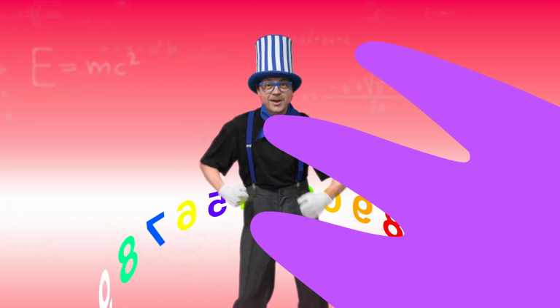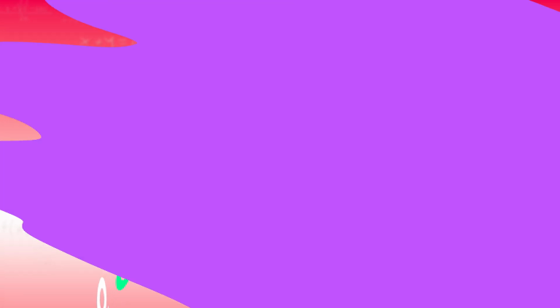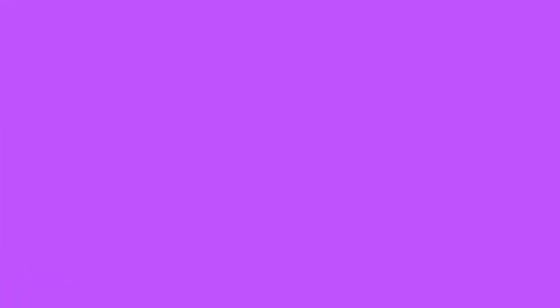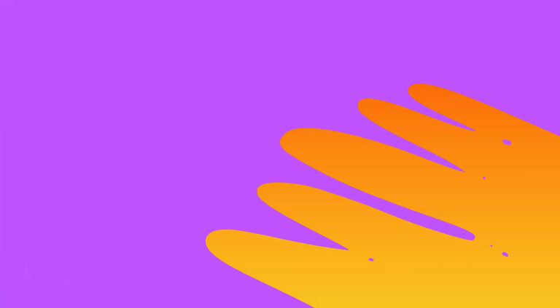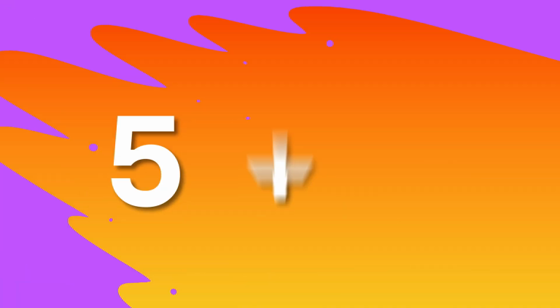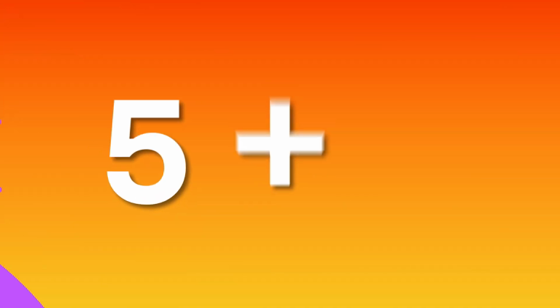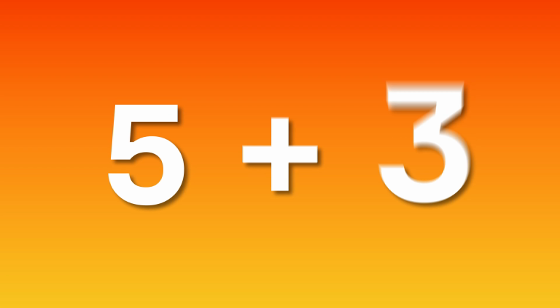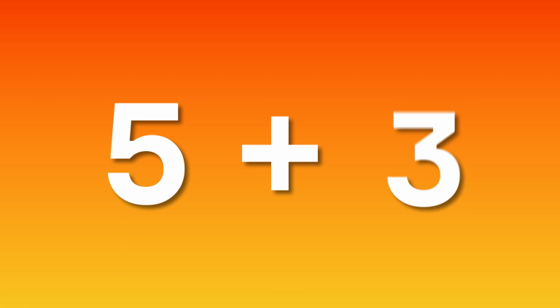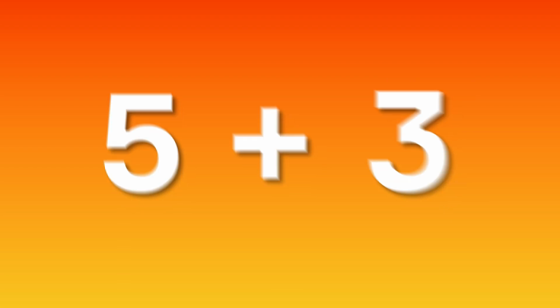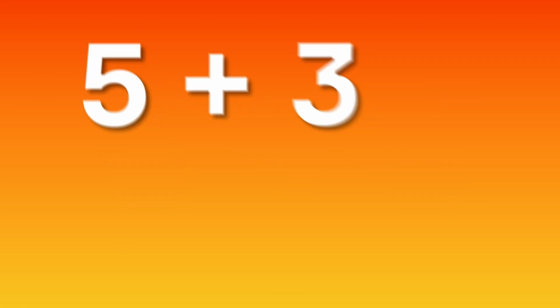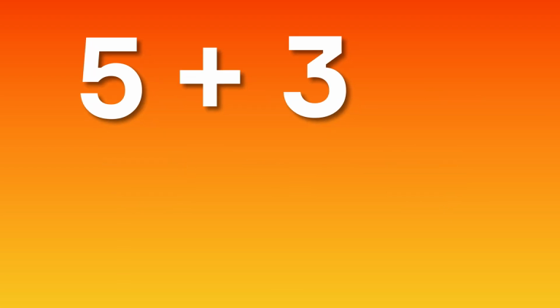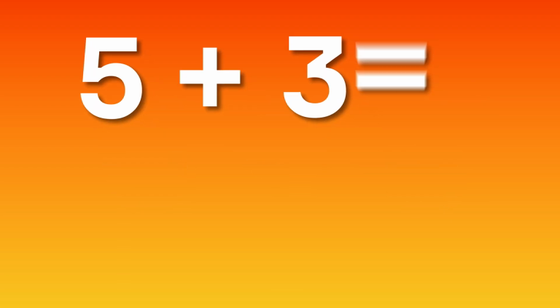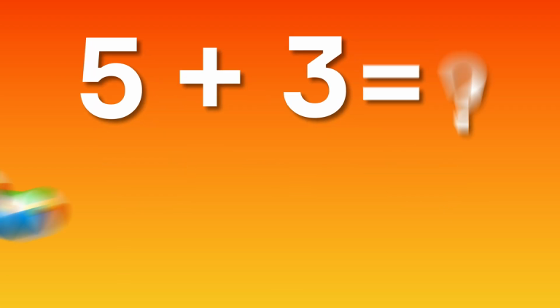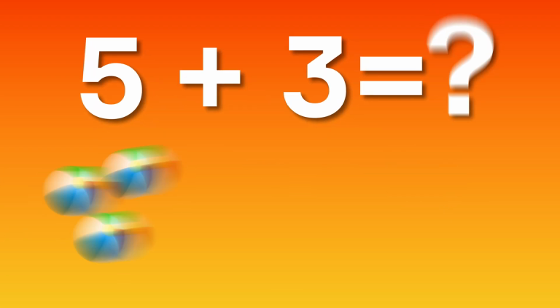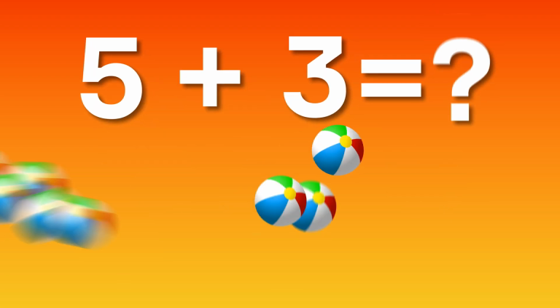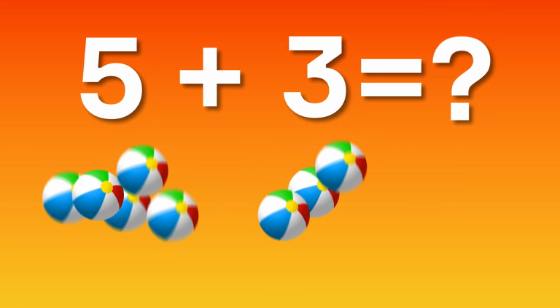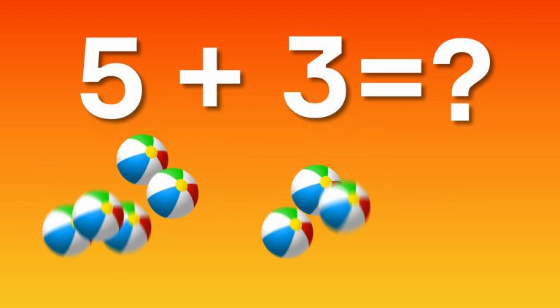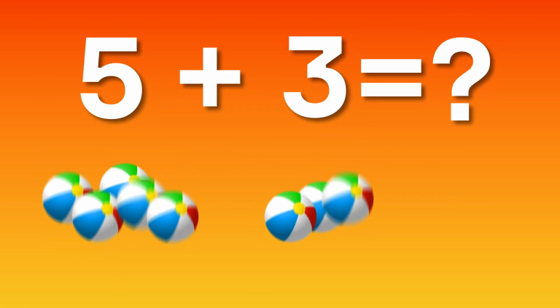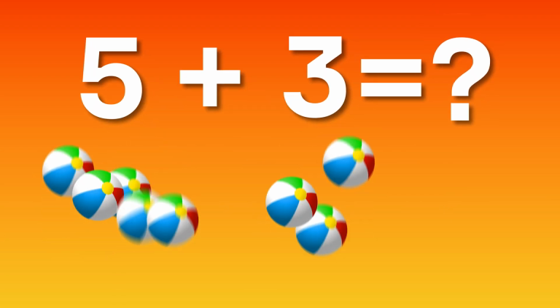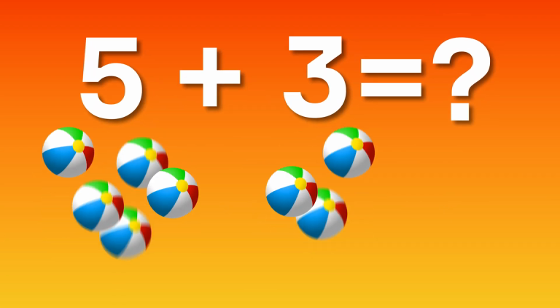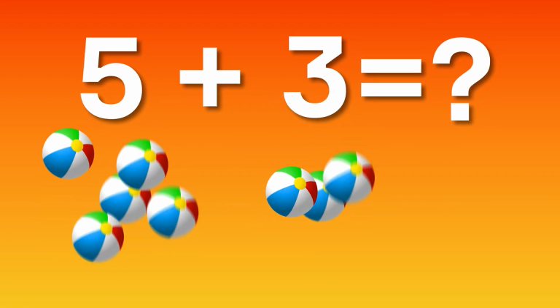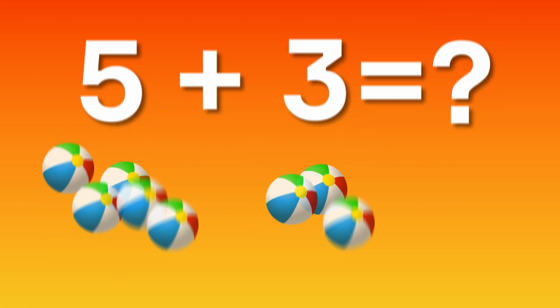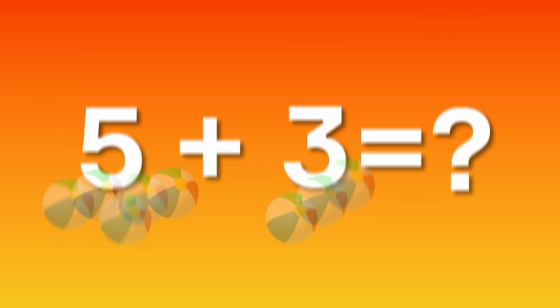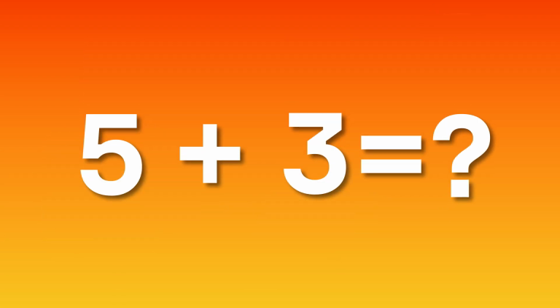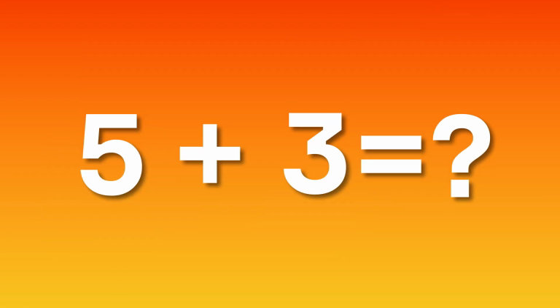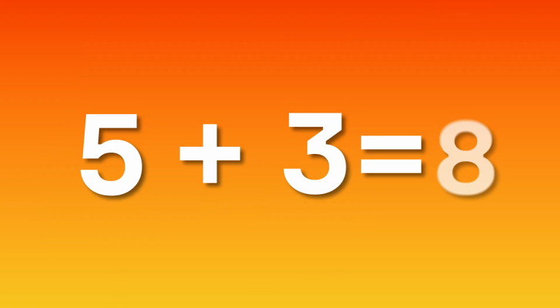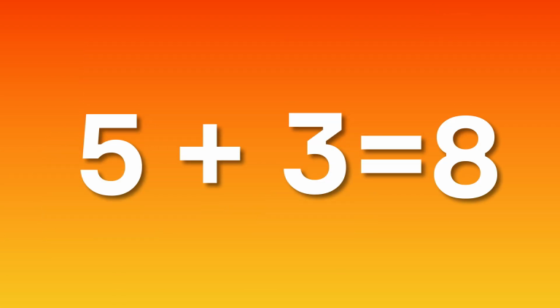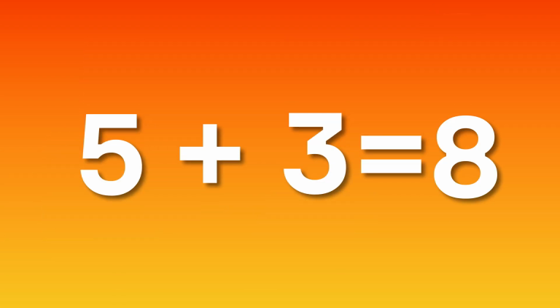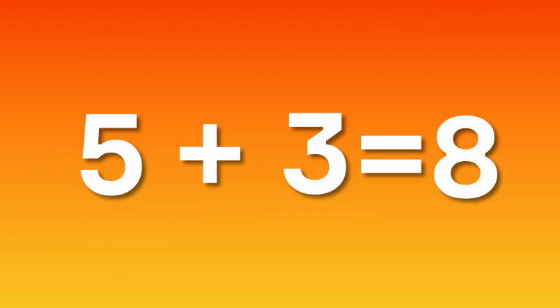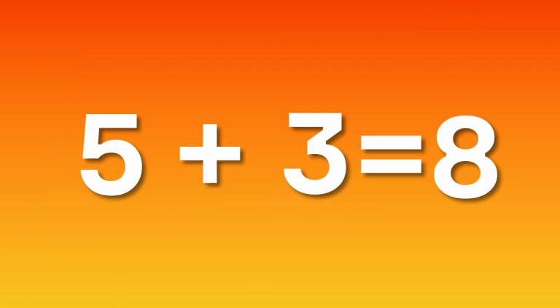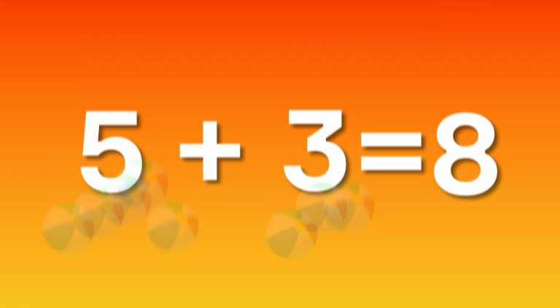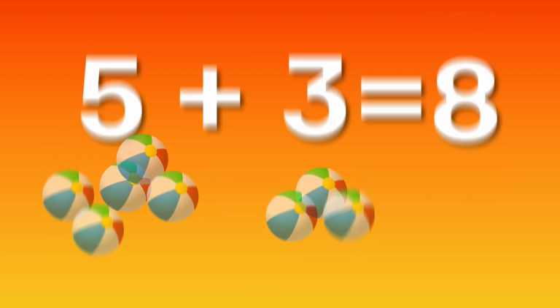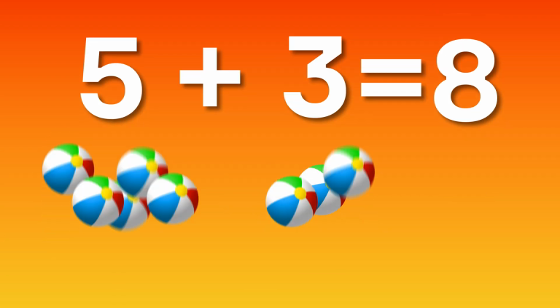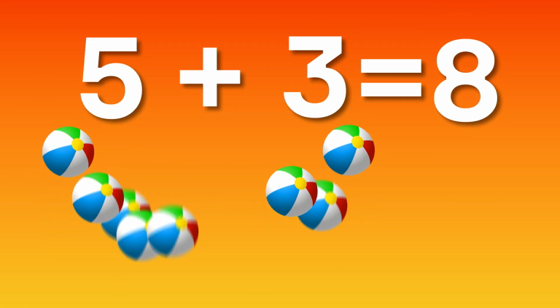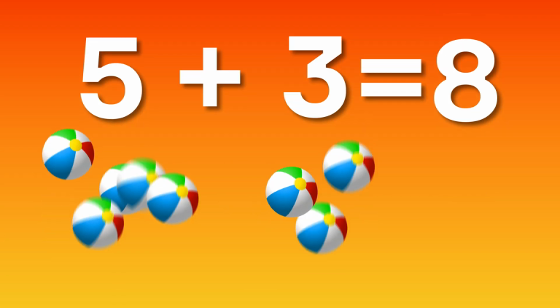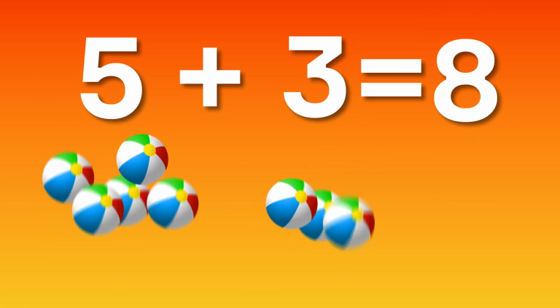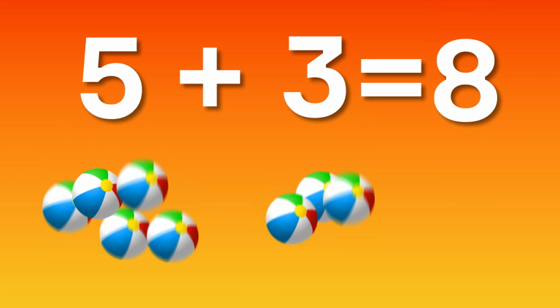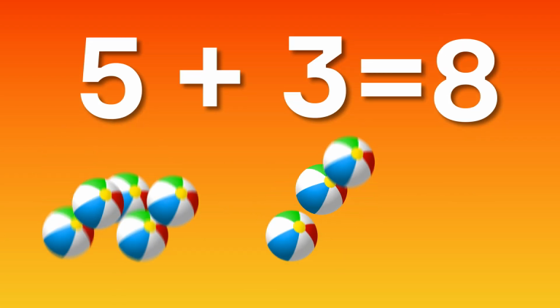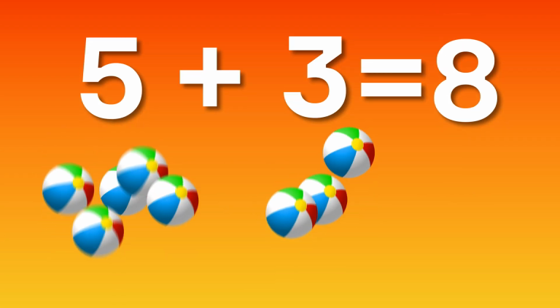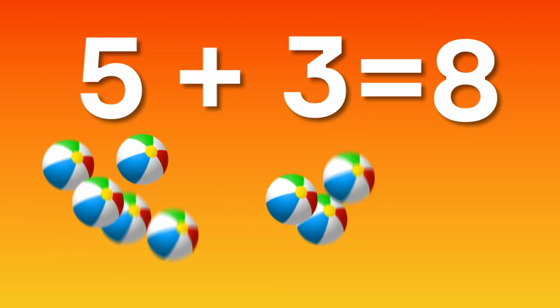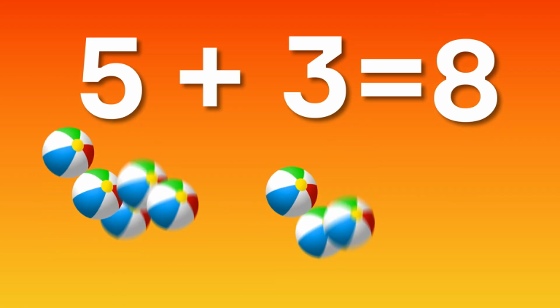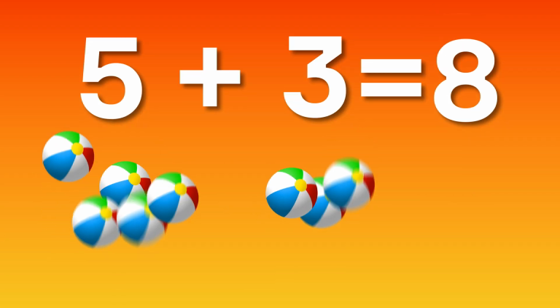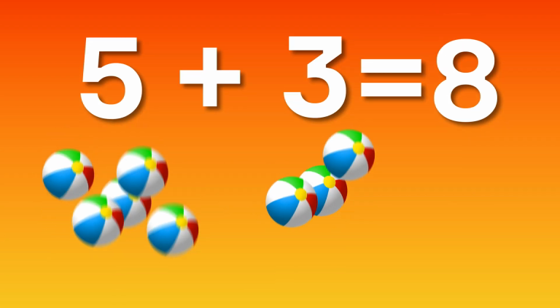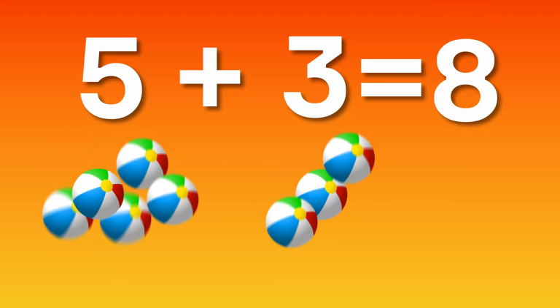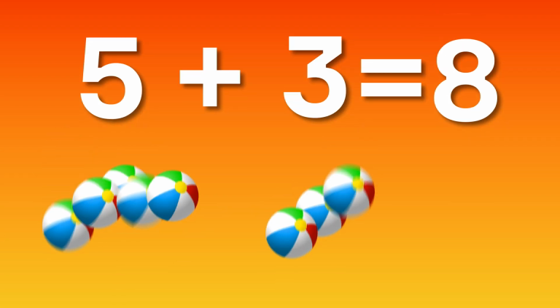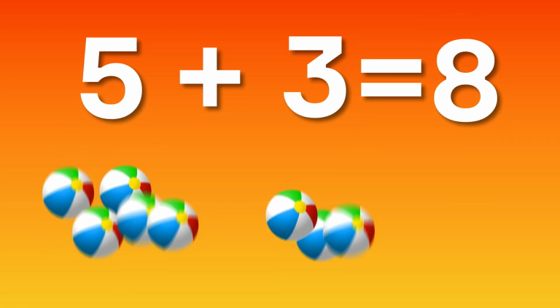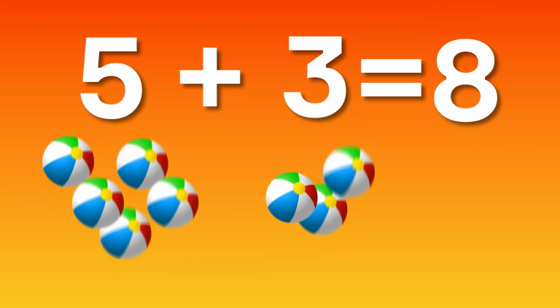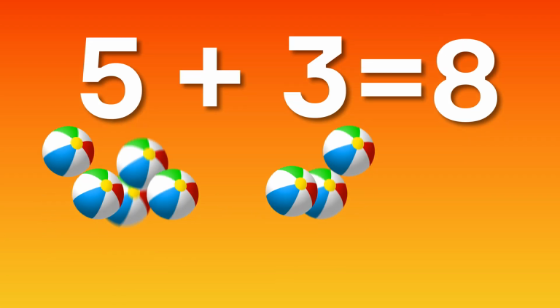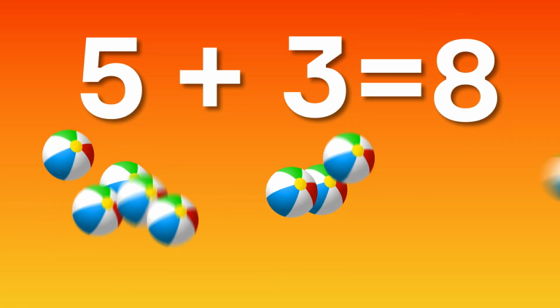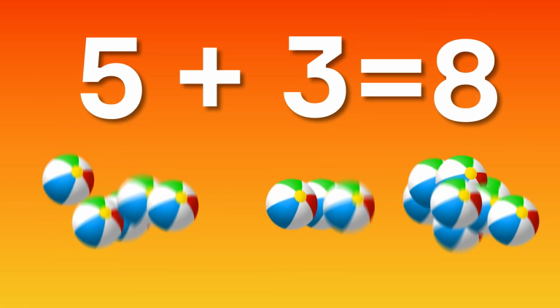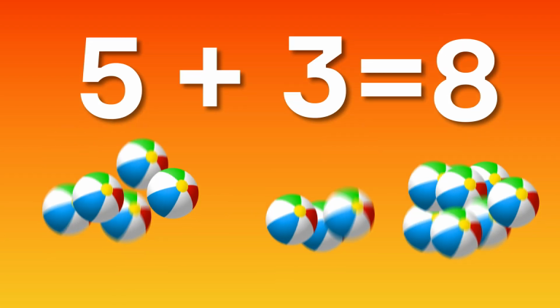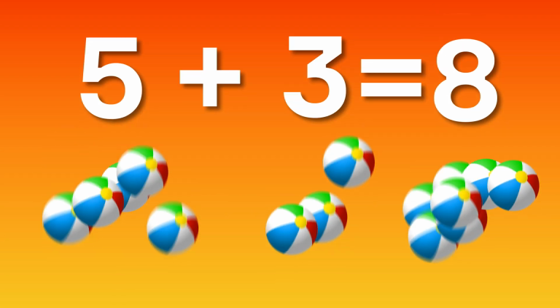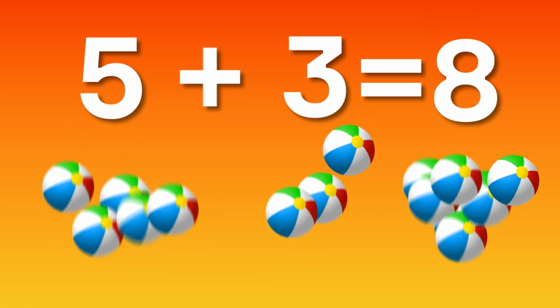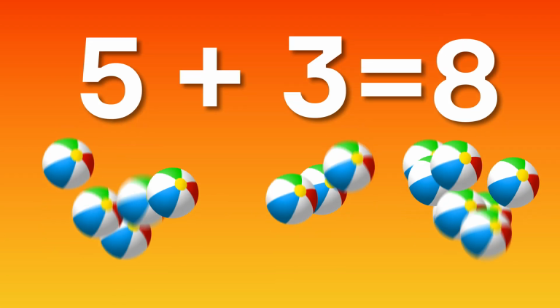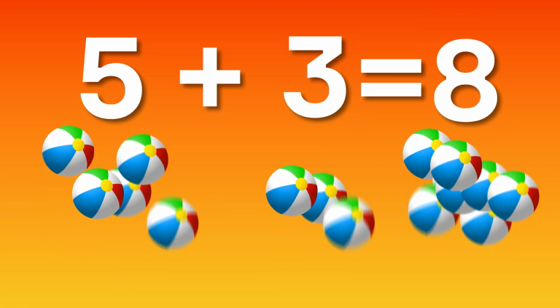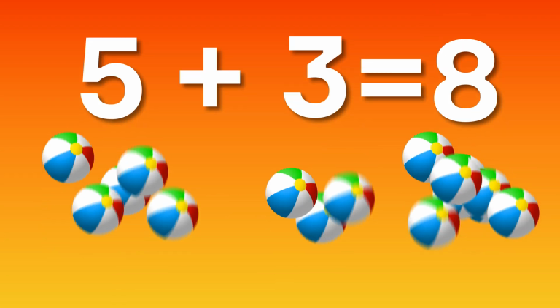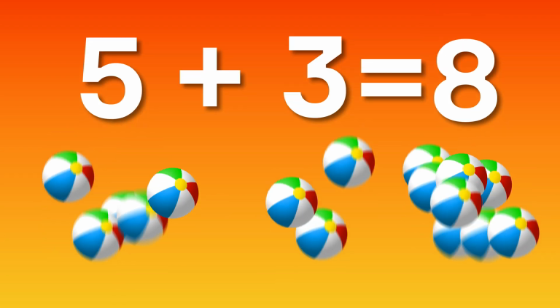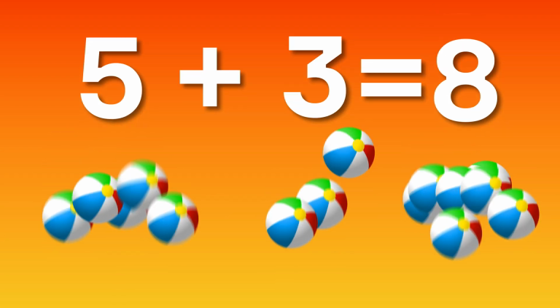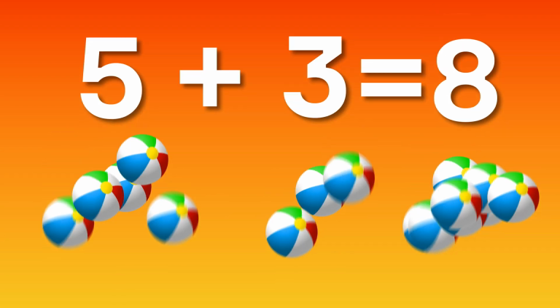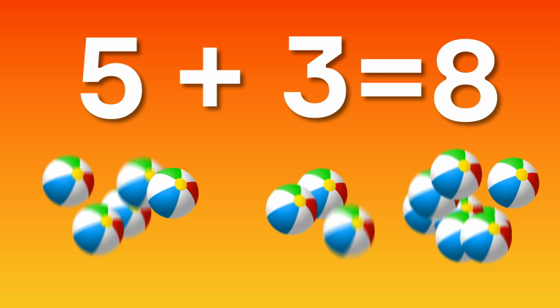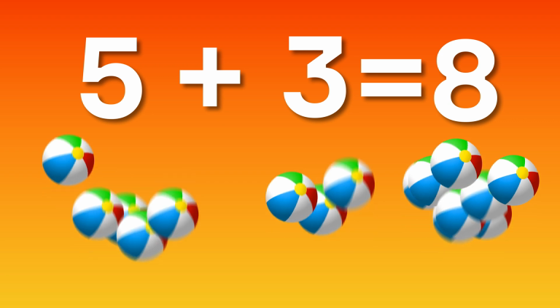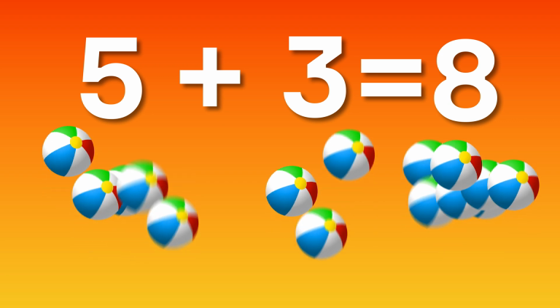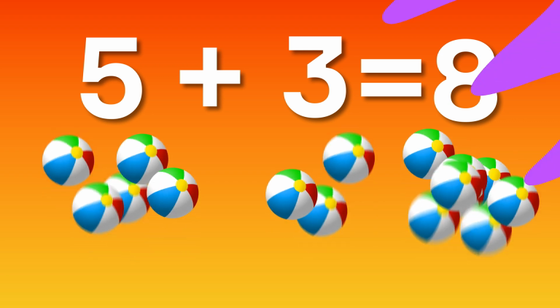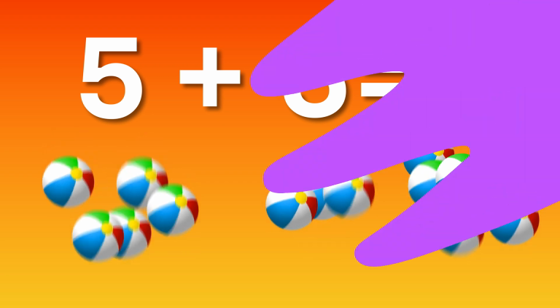Five plus three, what's the score? The answer is eight, not more. Match it up, what's on the side? Eight bouncing balls, watch them fly.